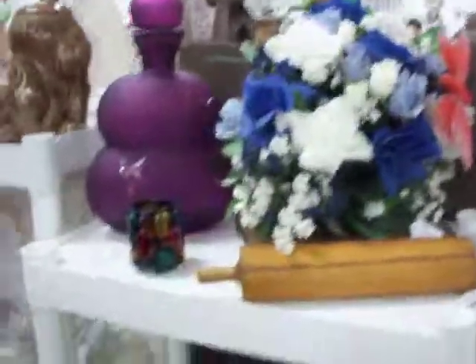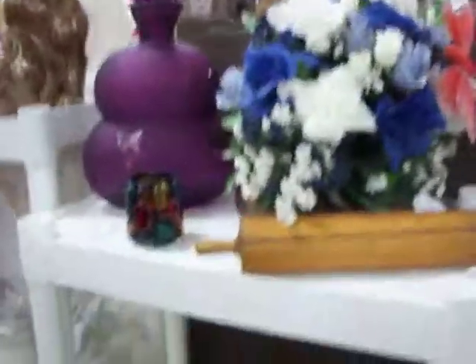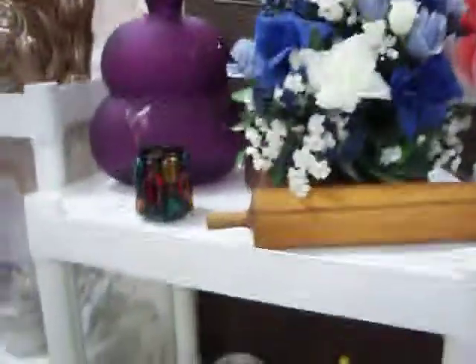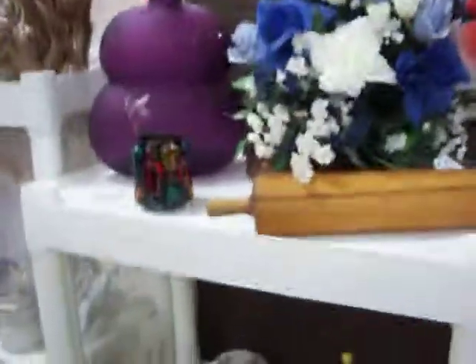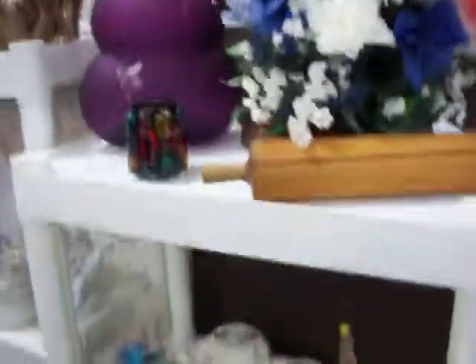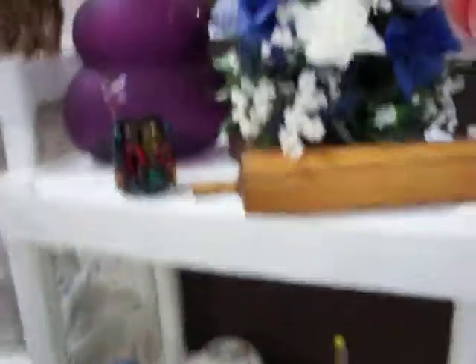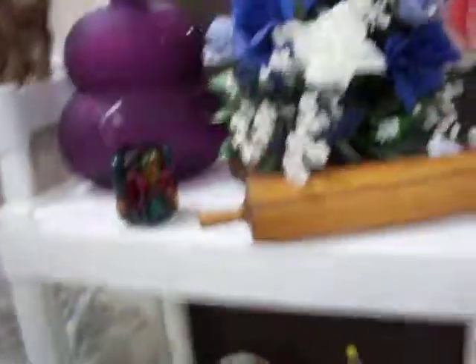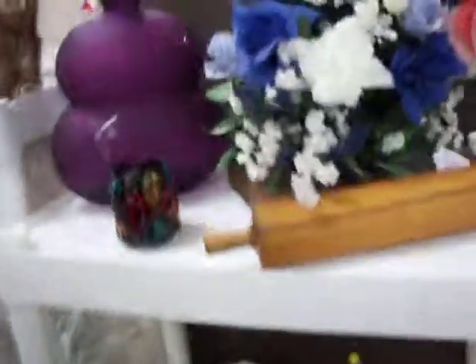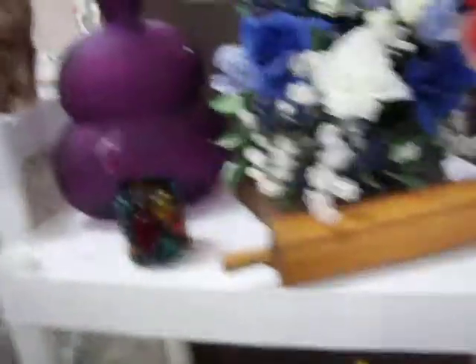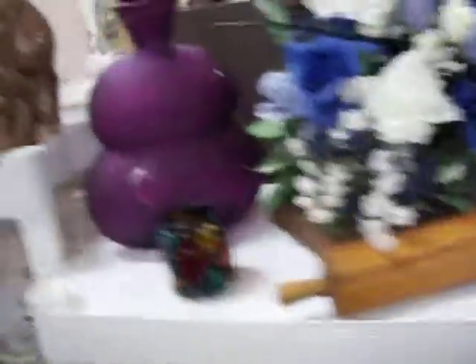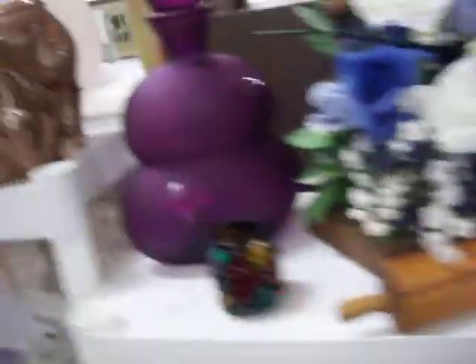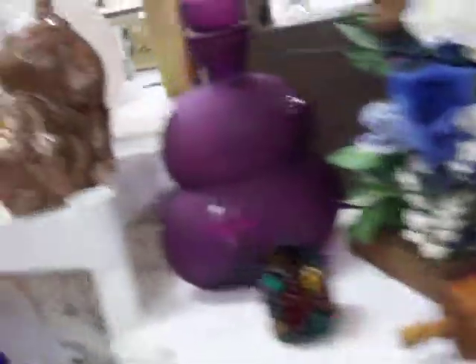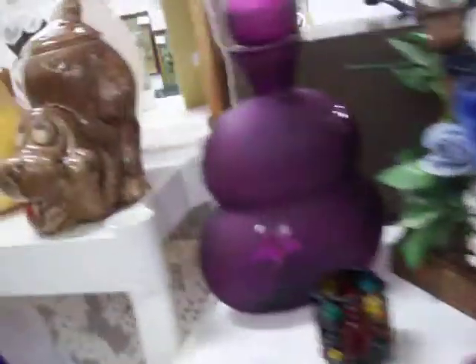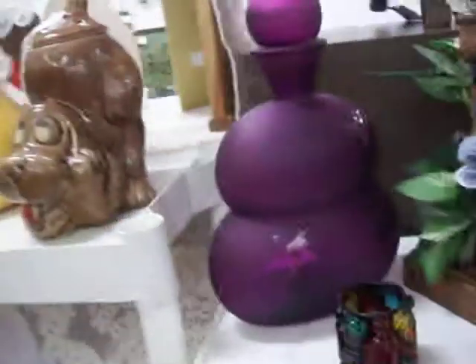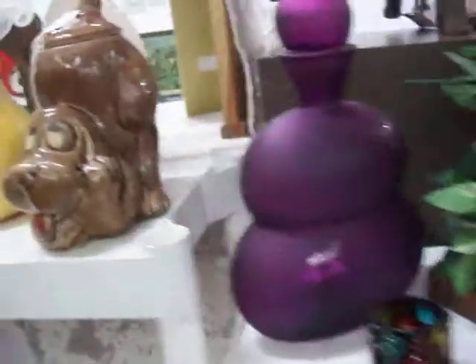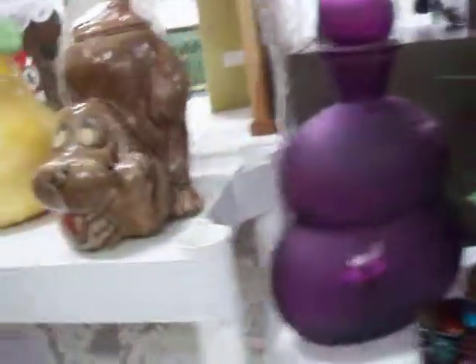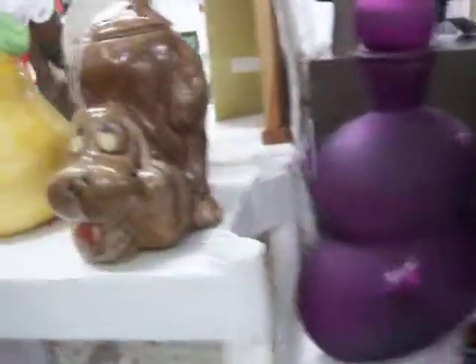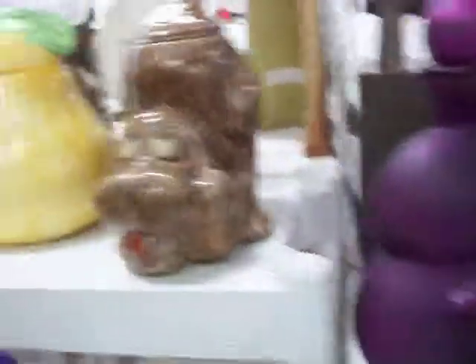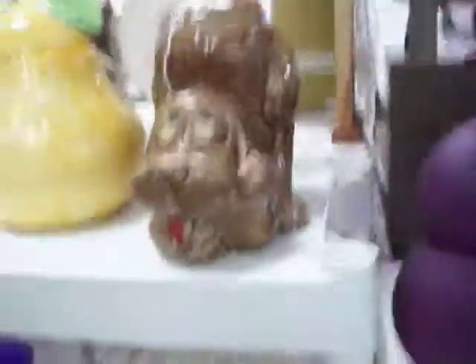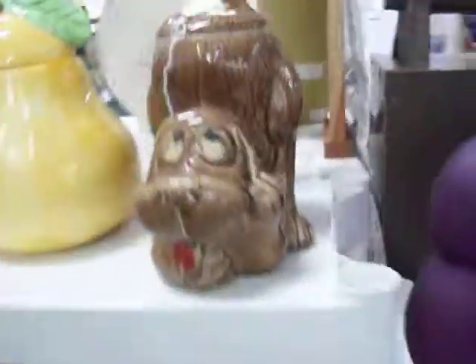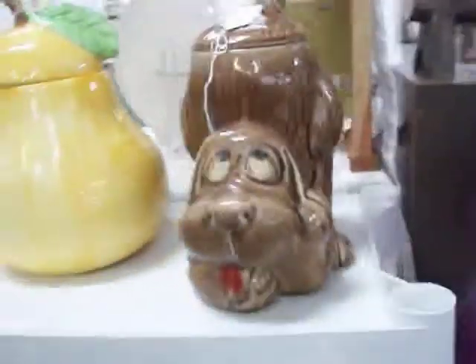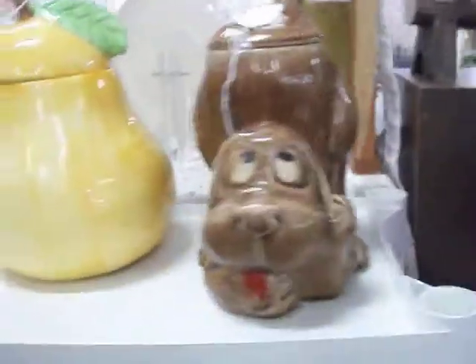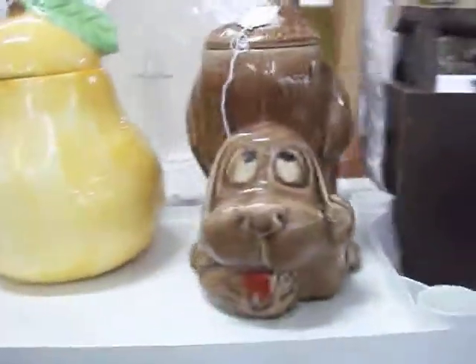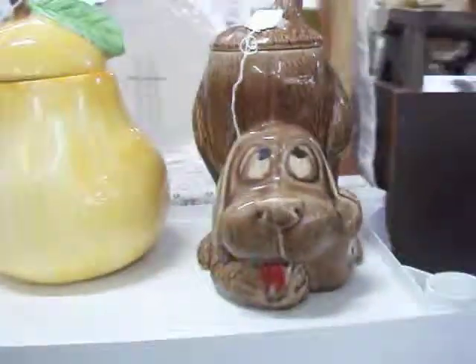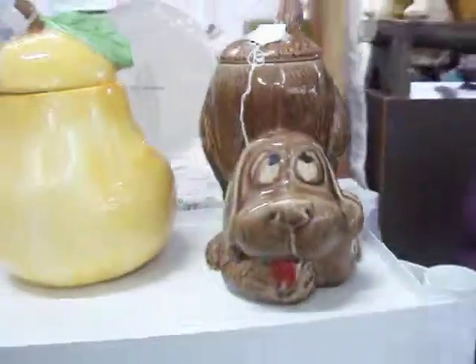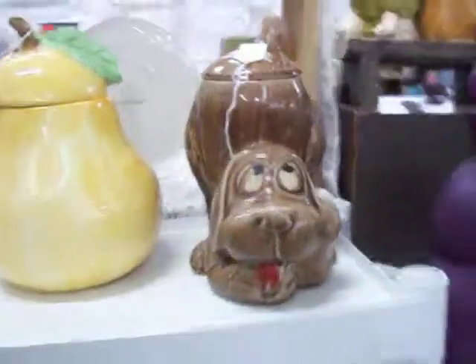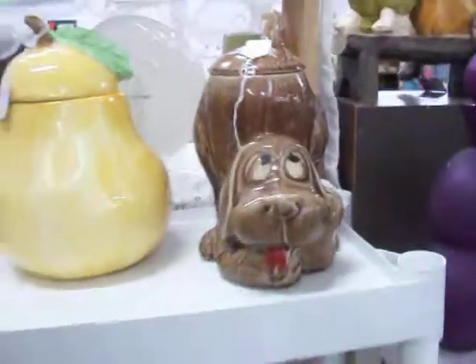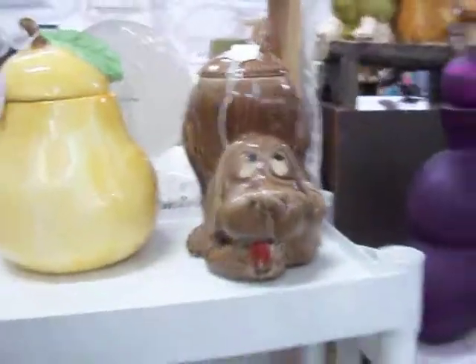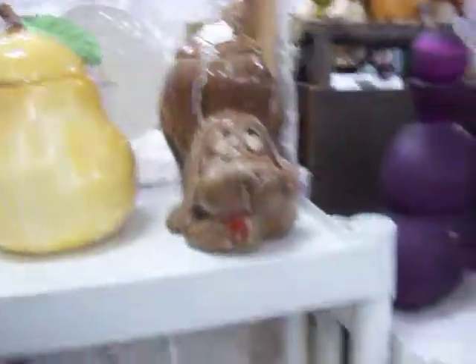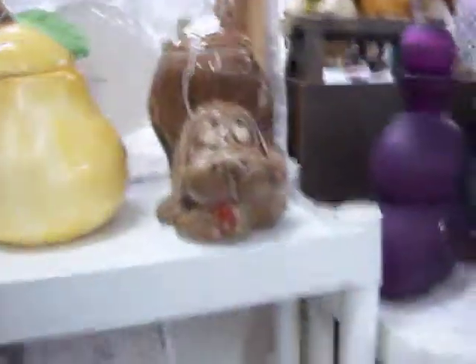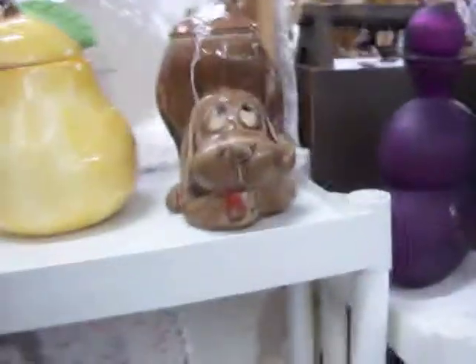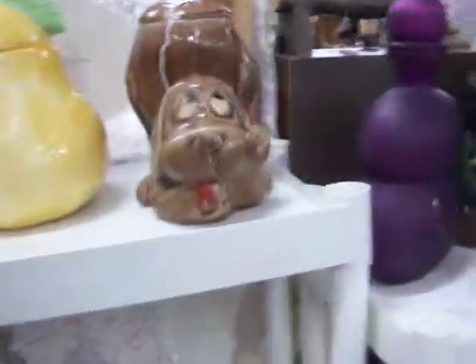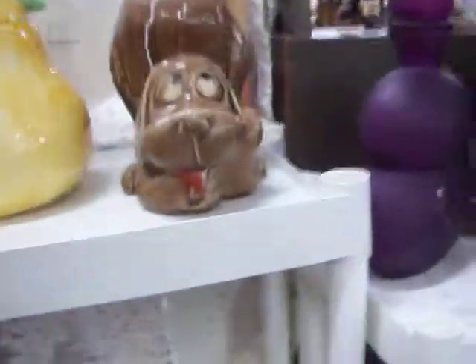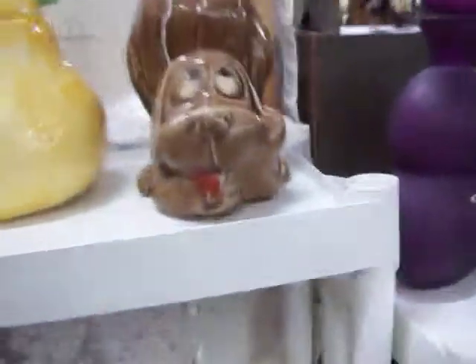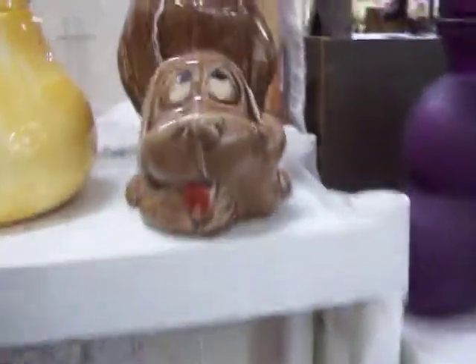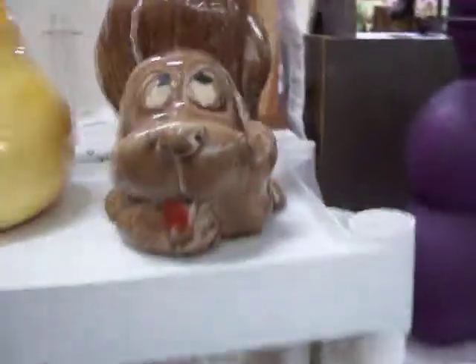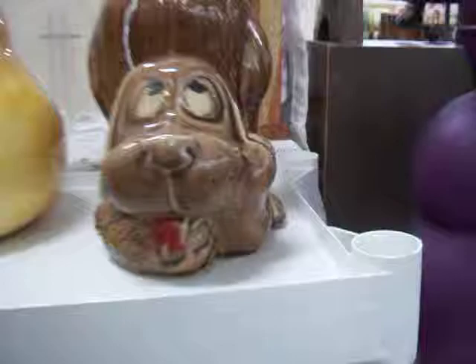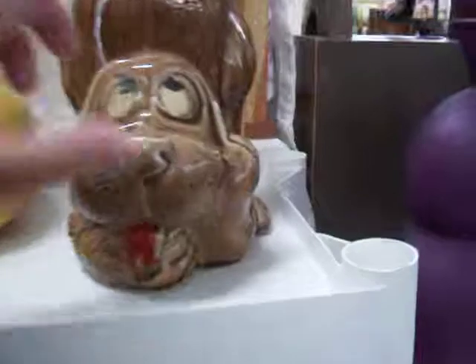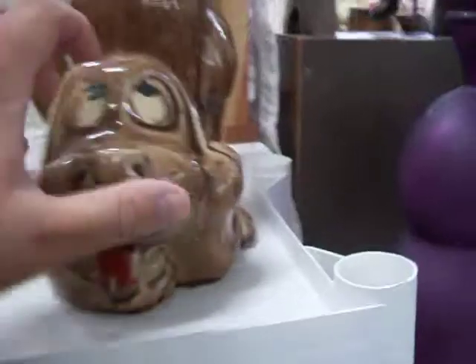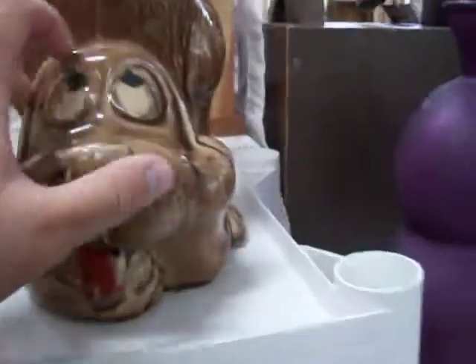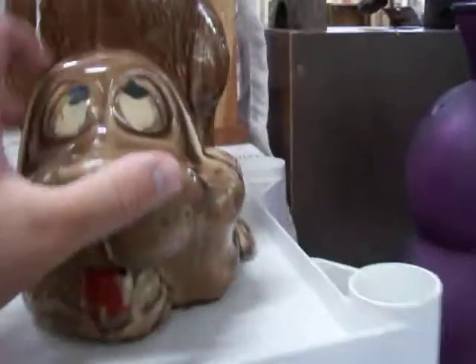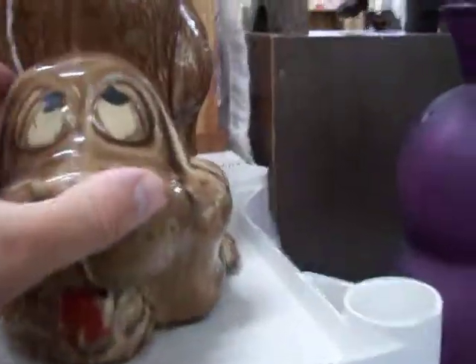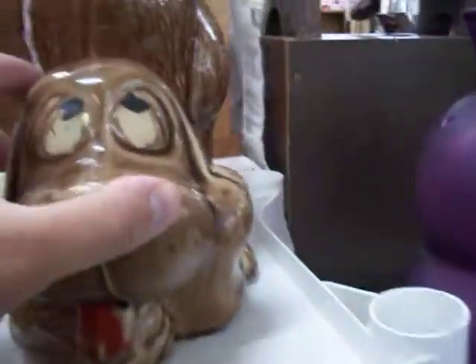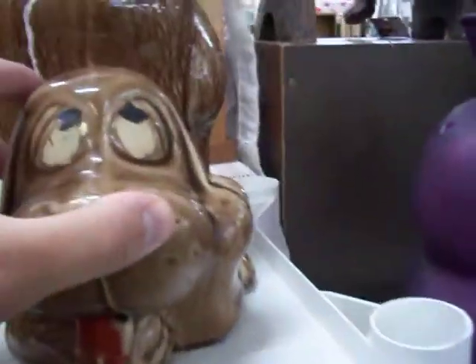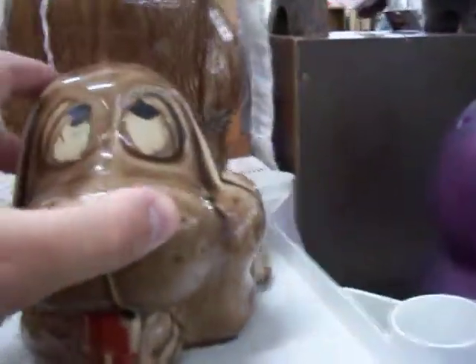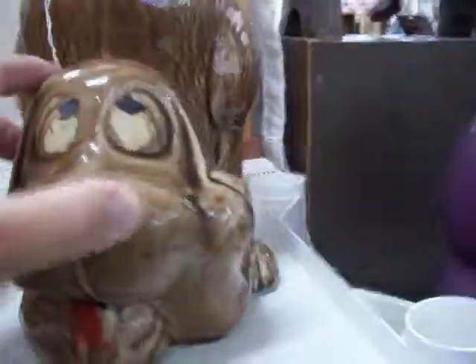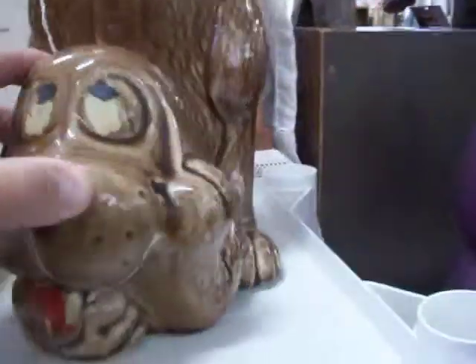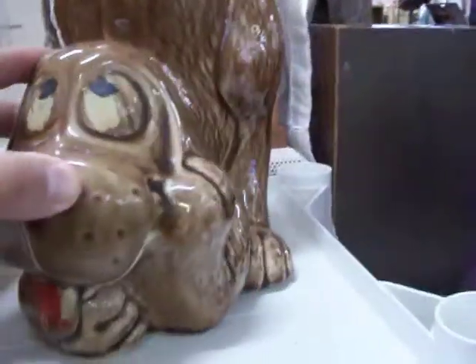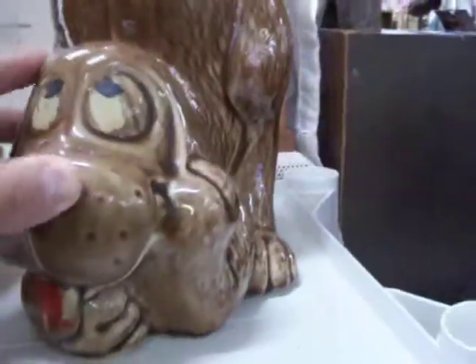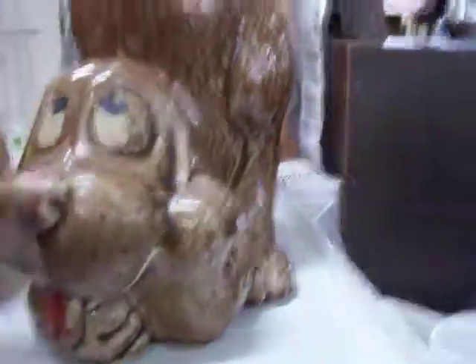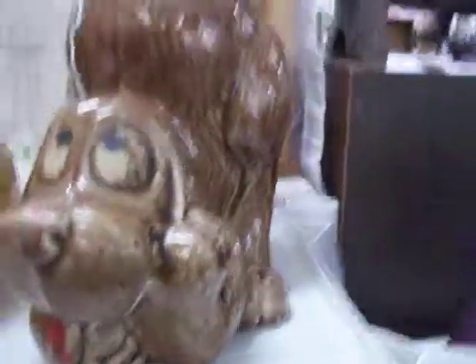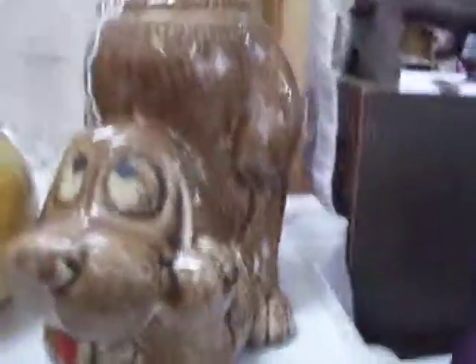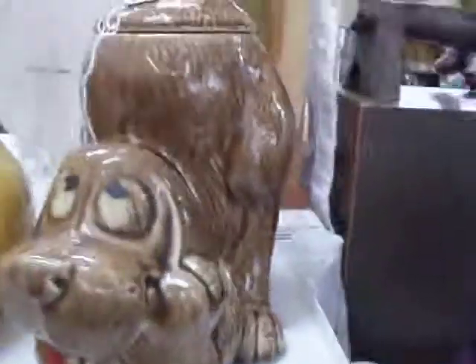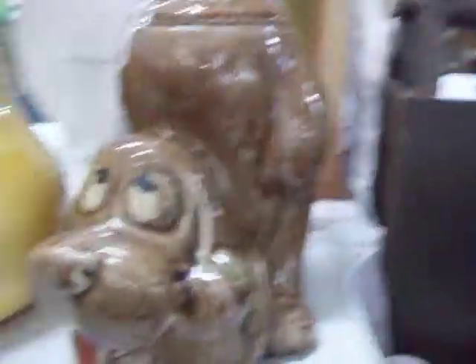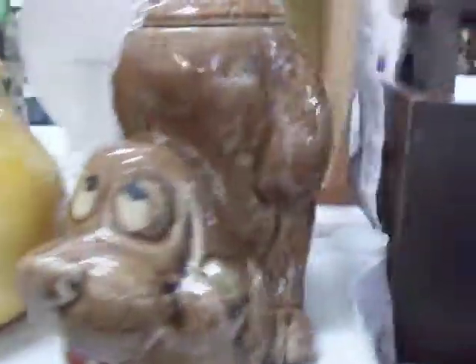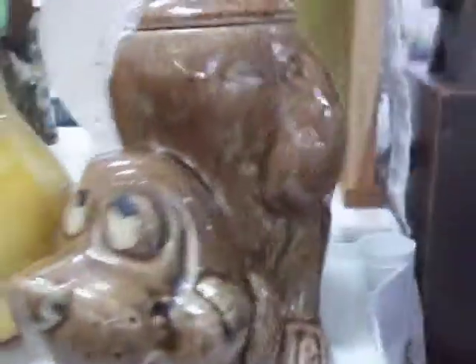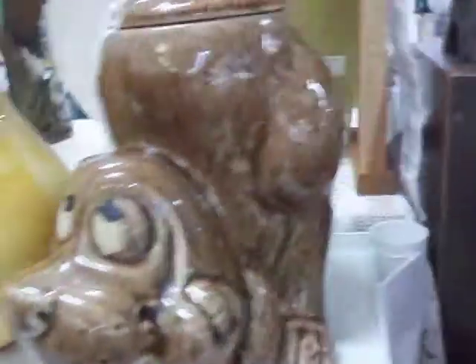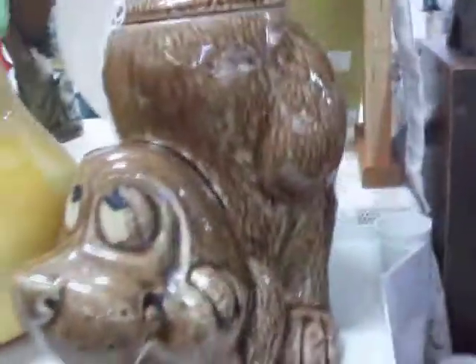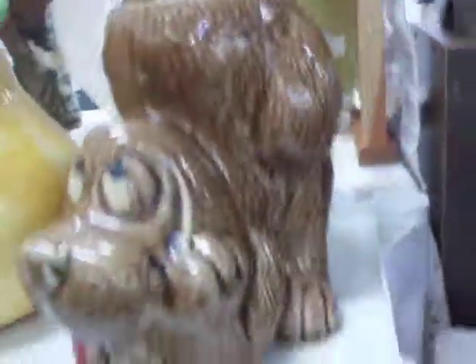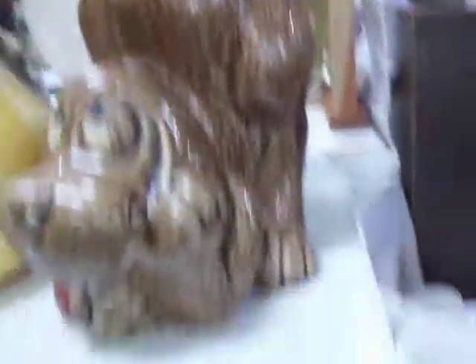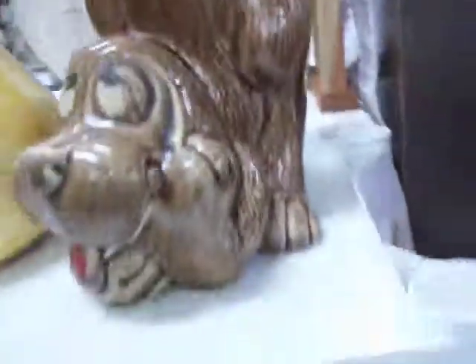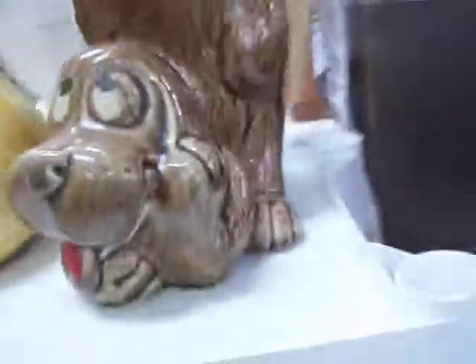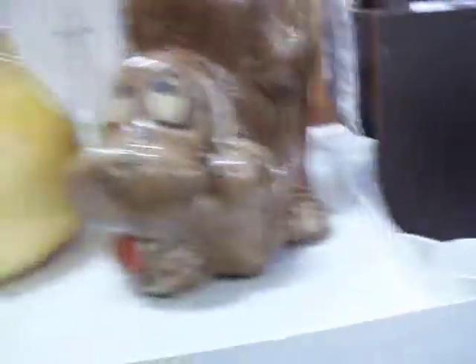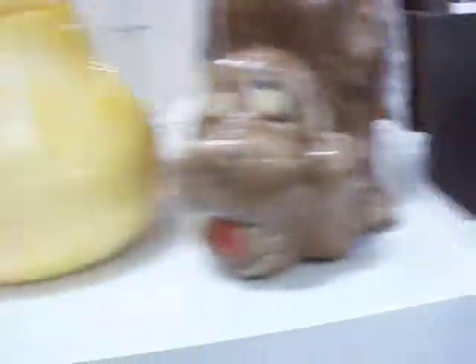We've got some really nice flower arrangements, glassware, and some really nice cookie jars. This is a little McCoy cookie jar right here. It's in really nice condition.